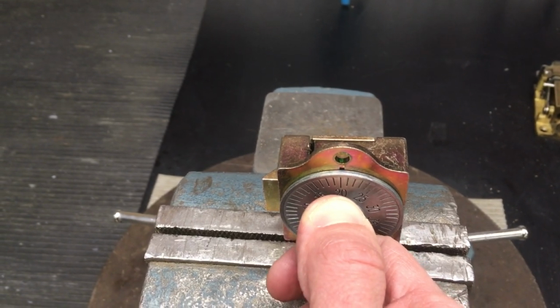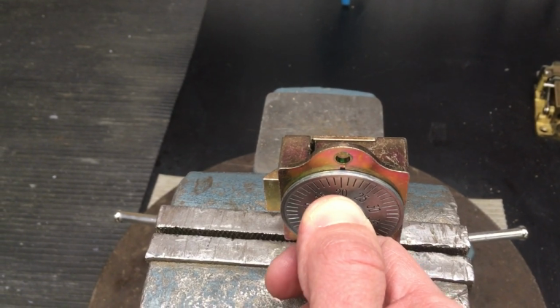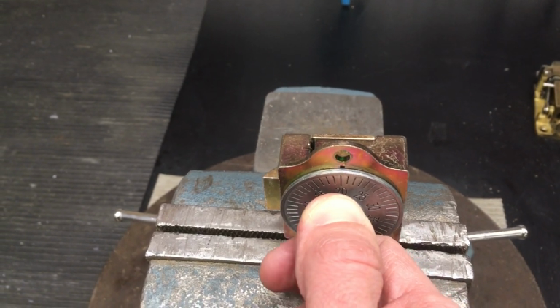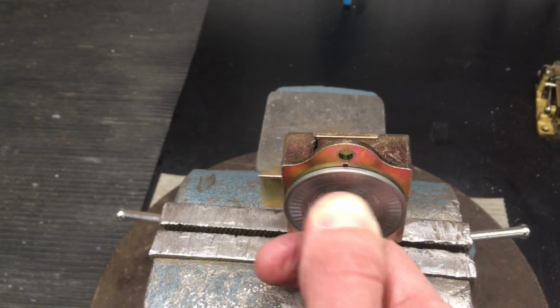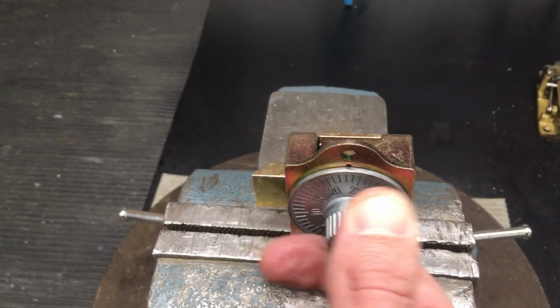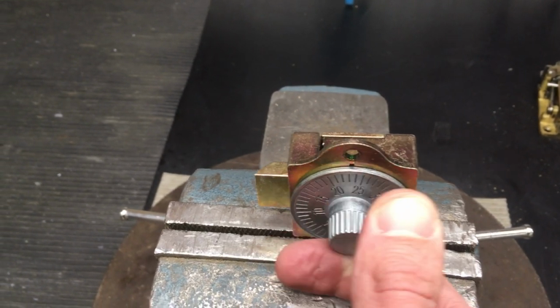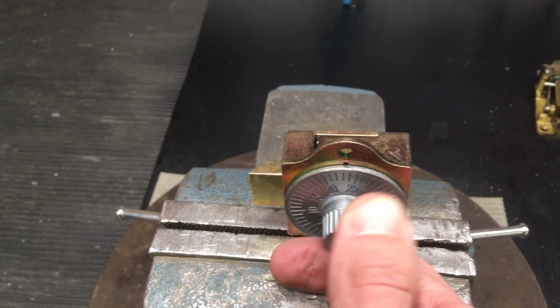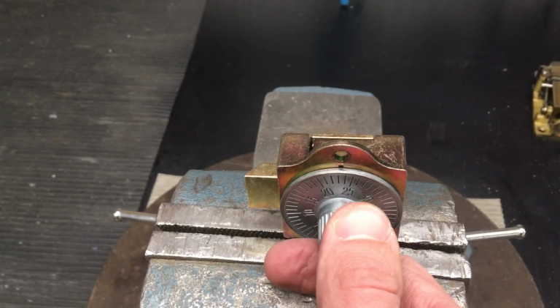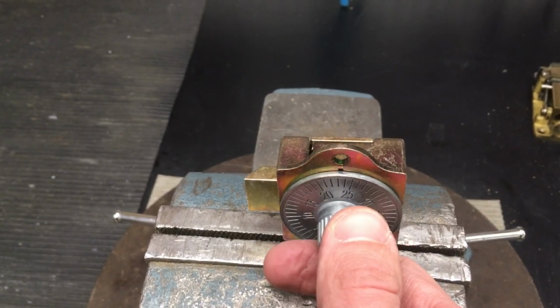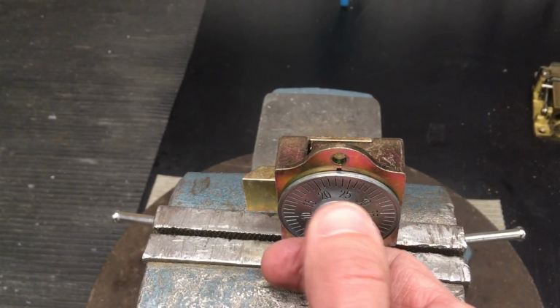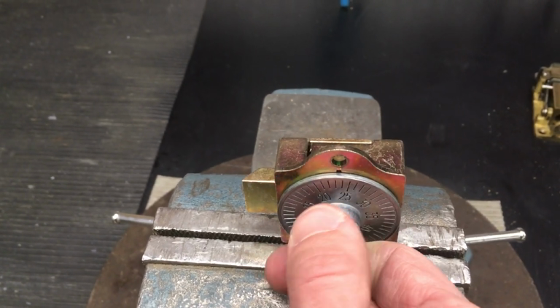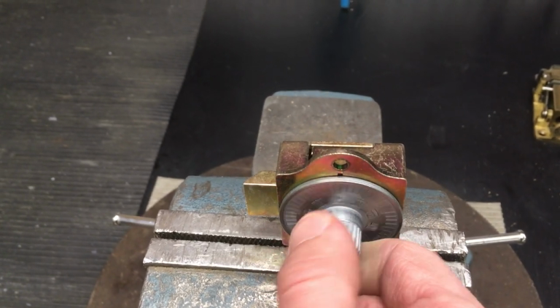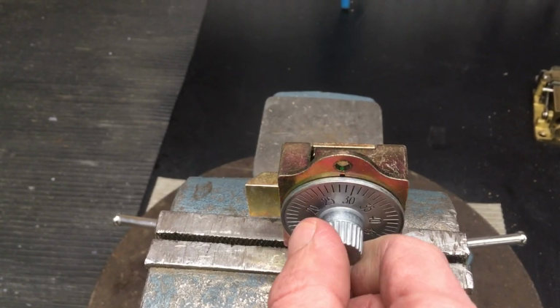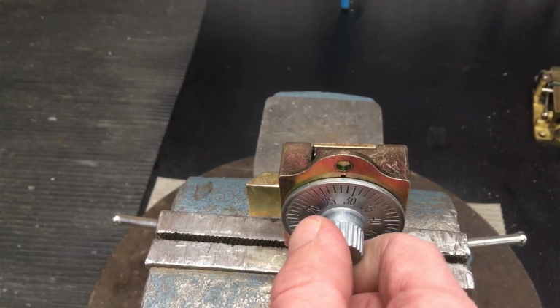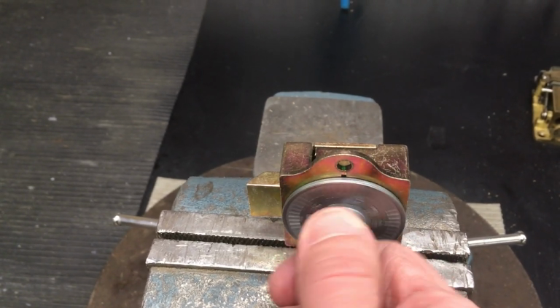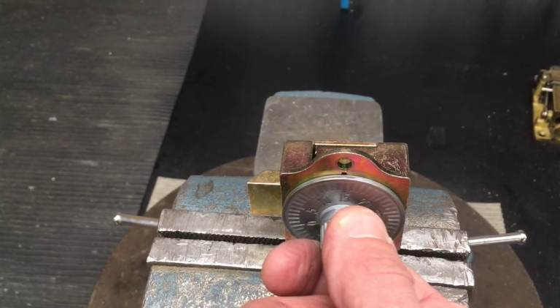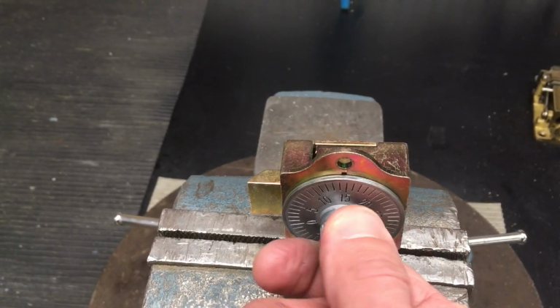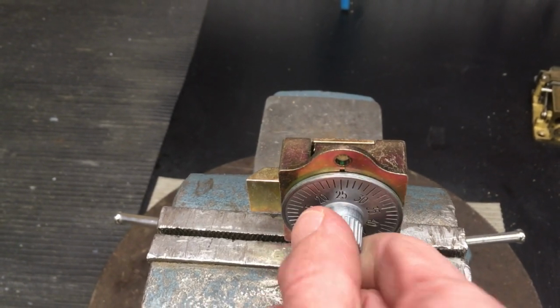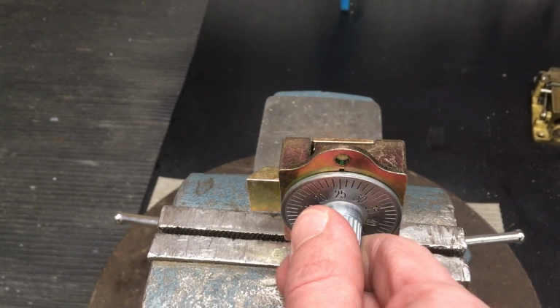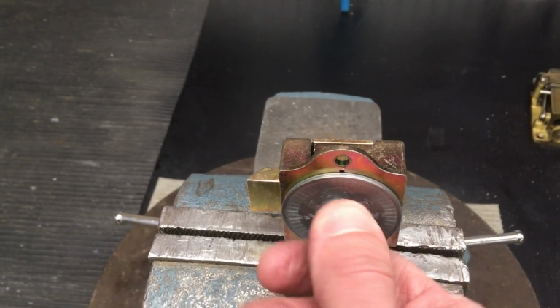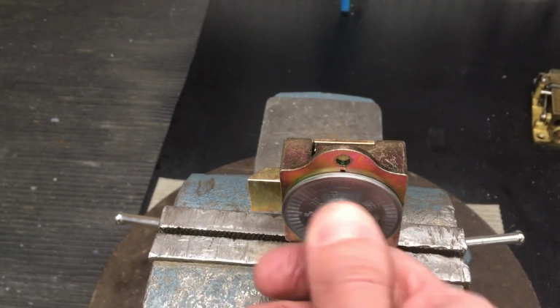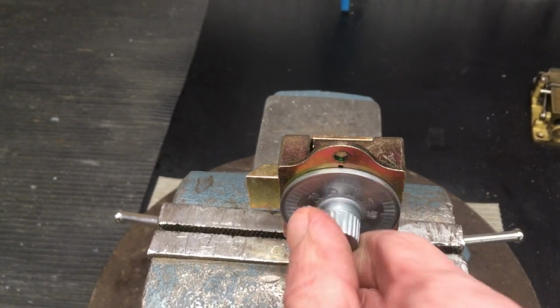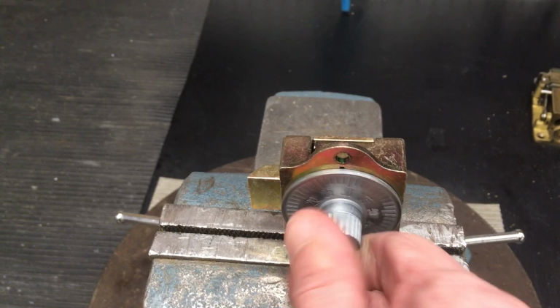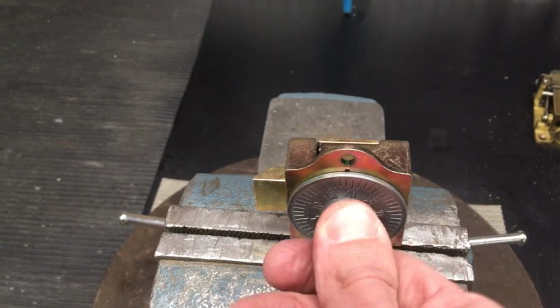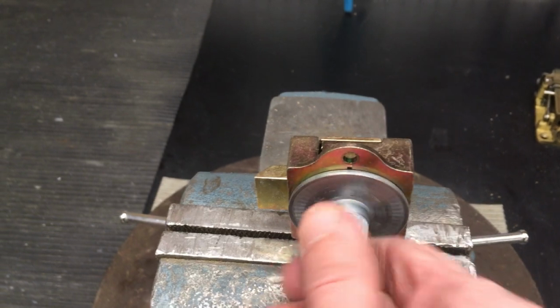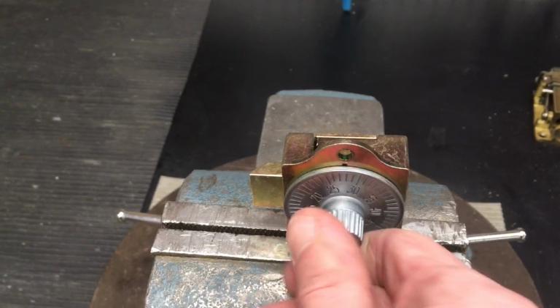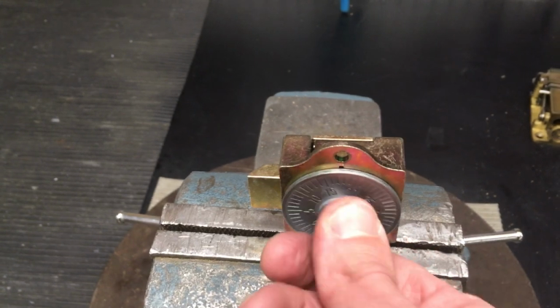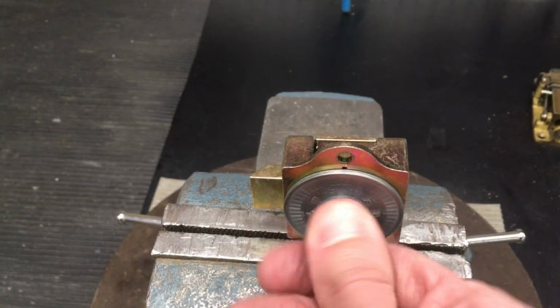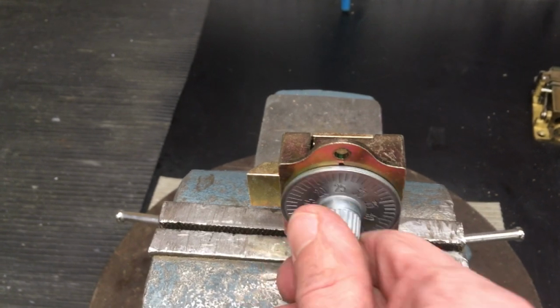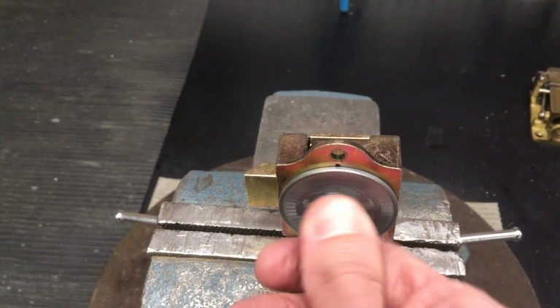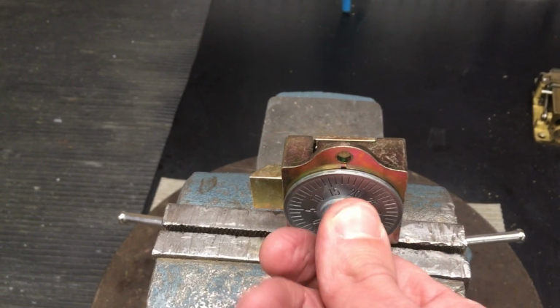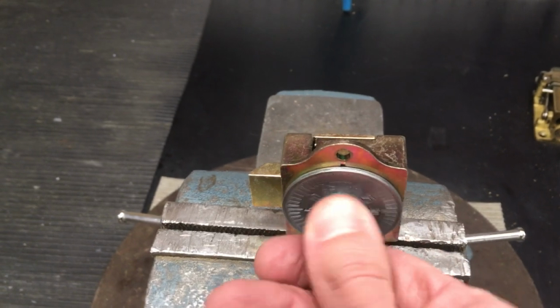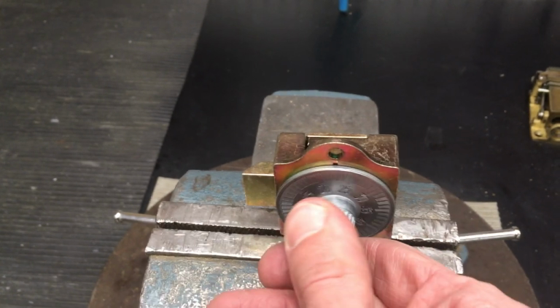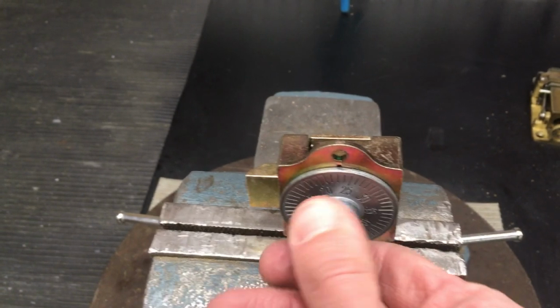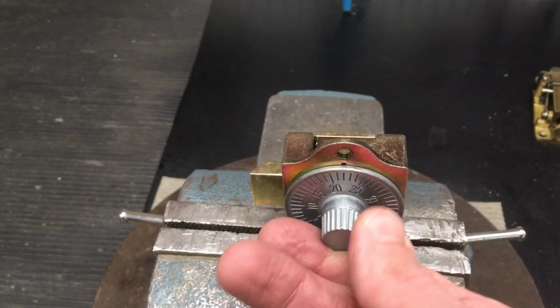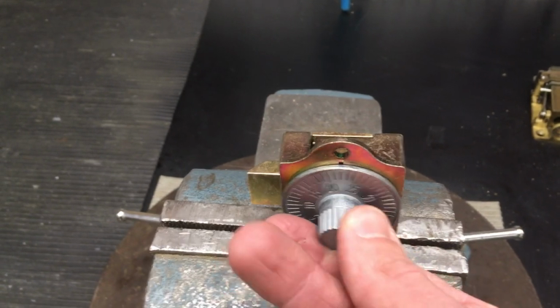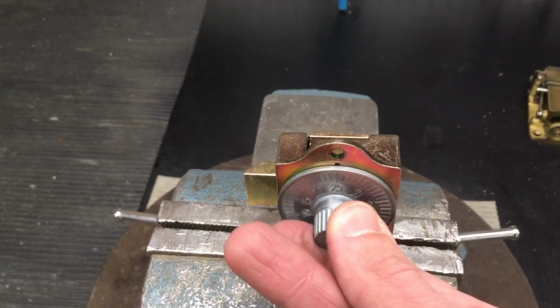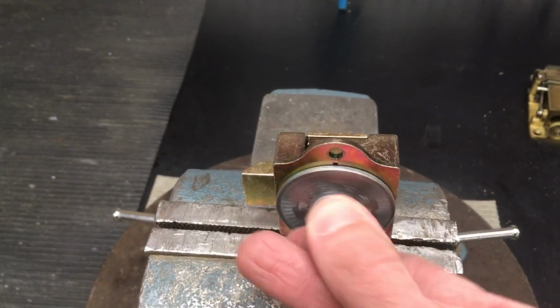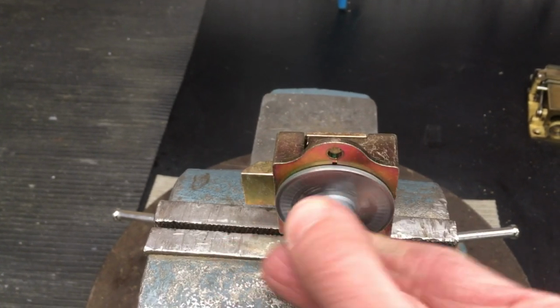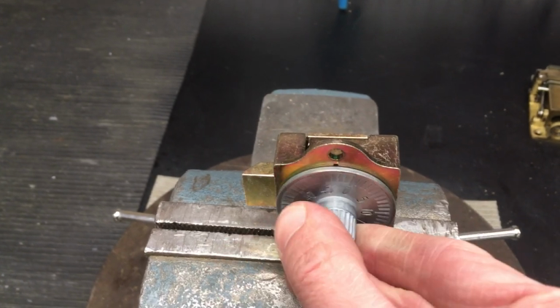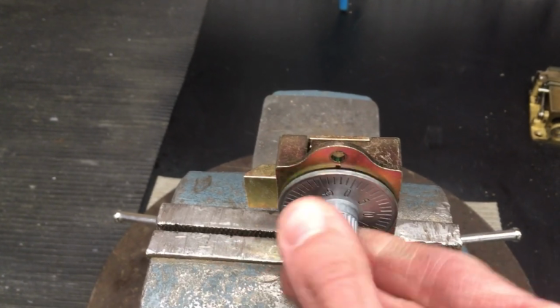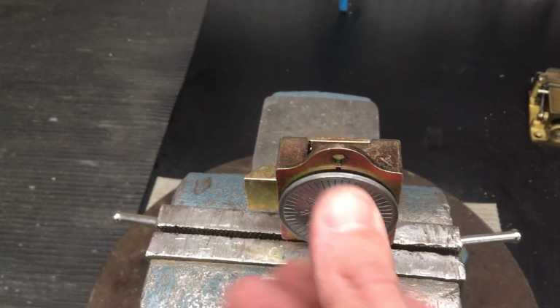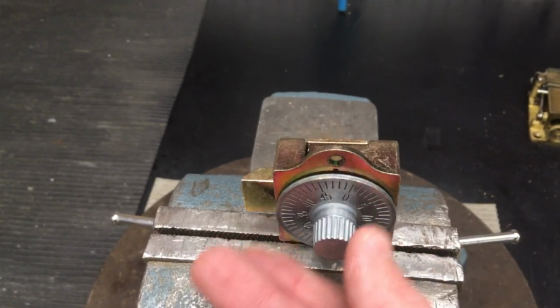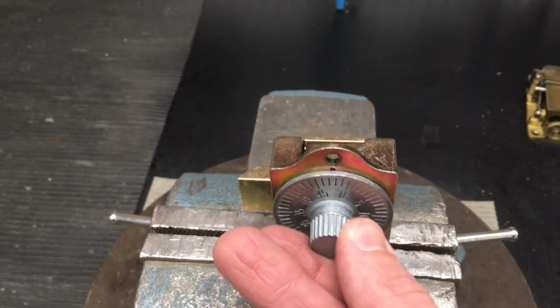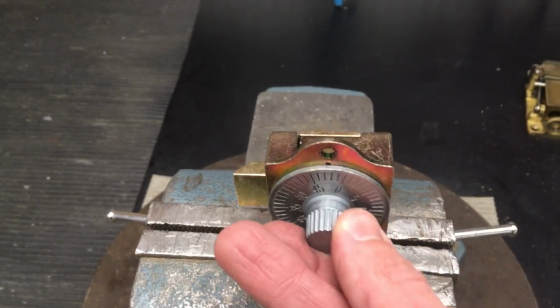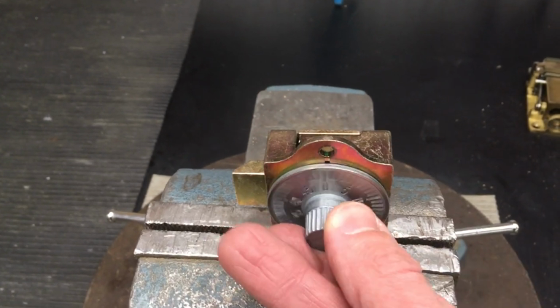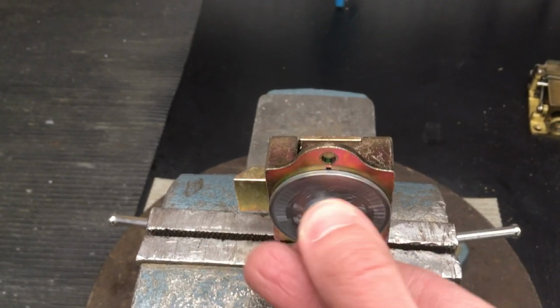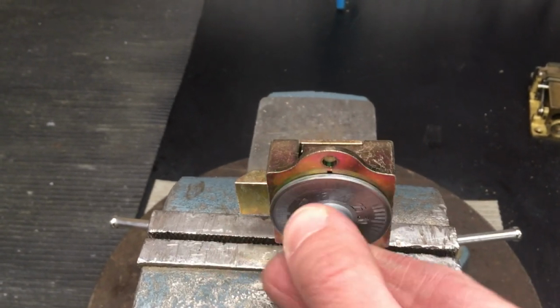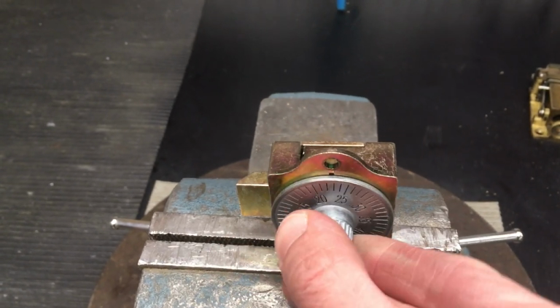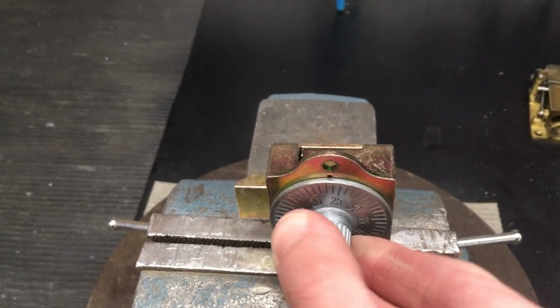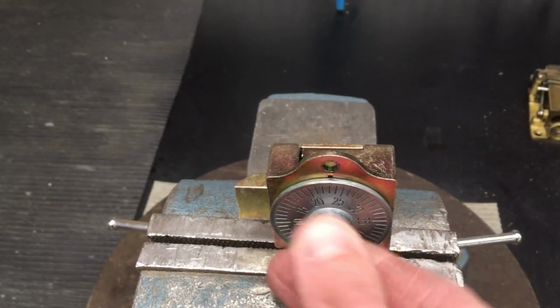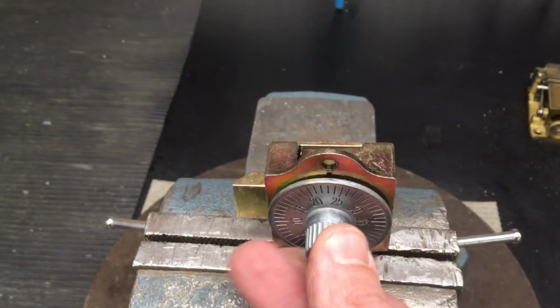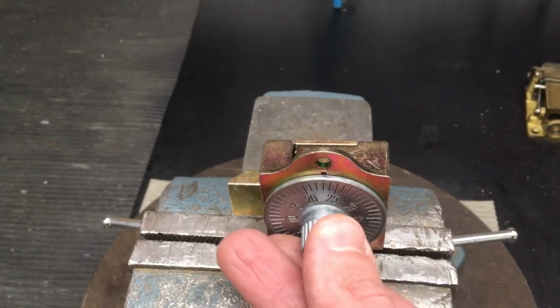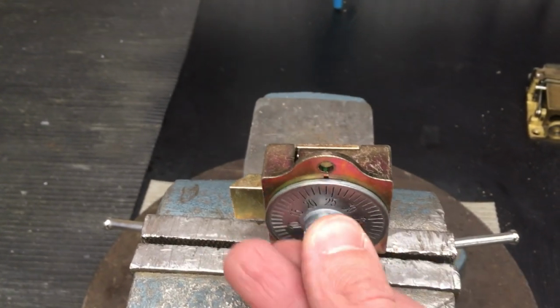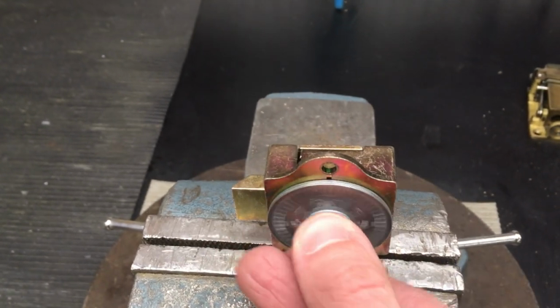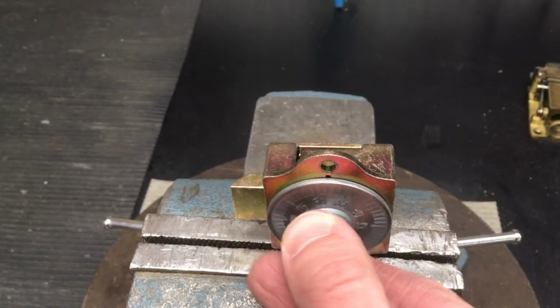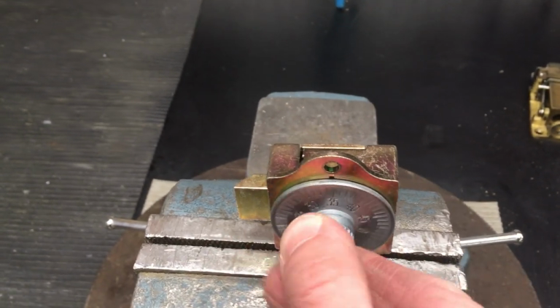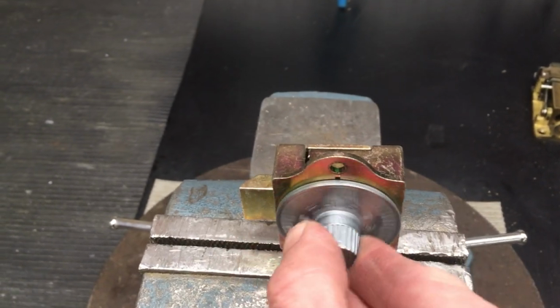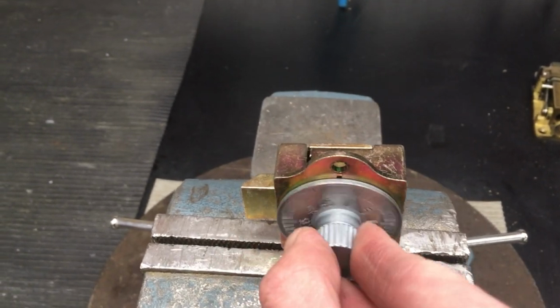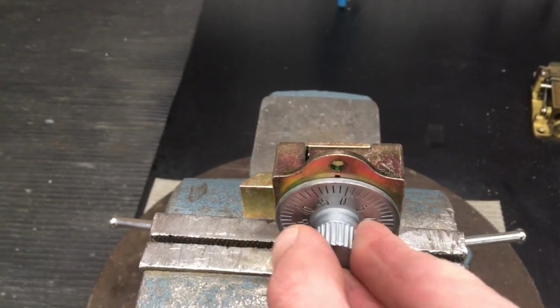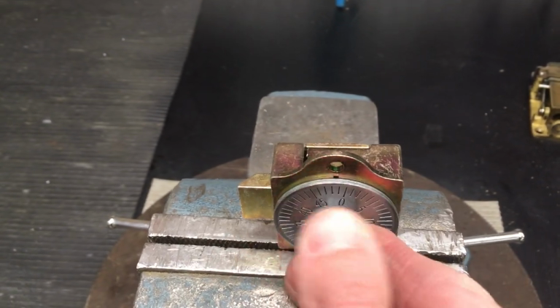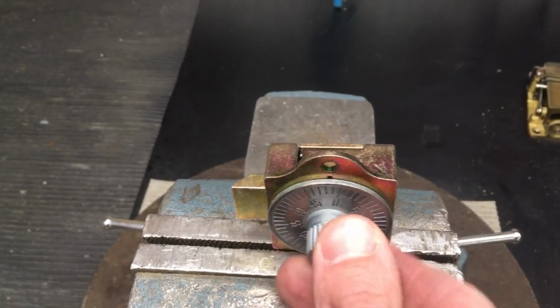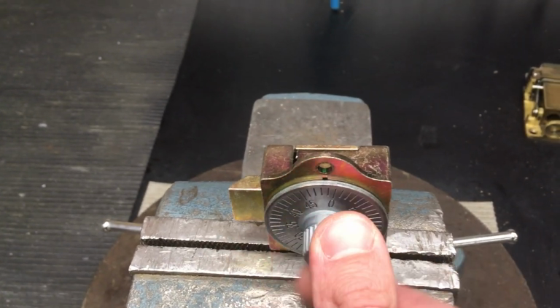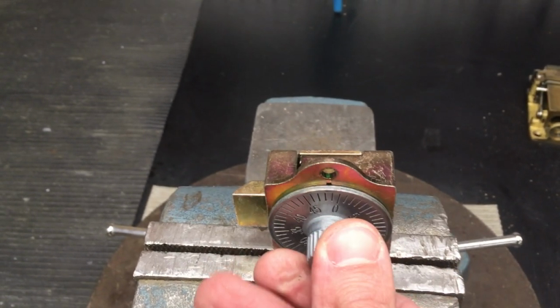Otherwise, if you release, then it's not going to retract again because the wheels are designed to spin as soon as you let go.